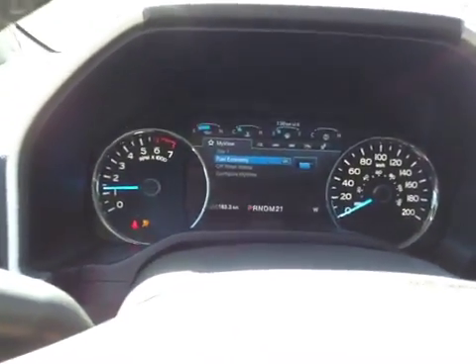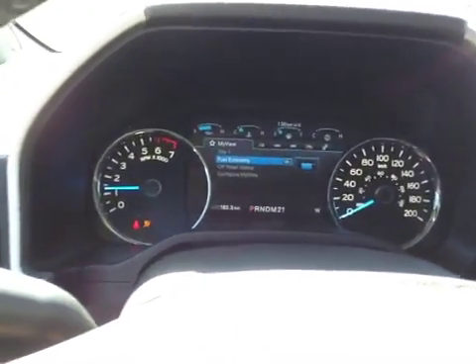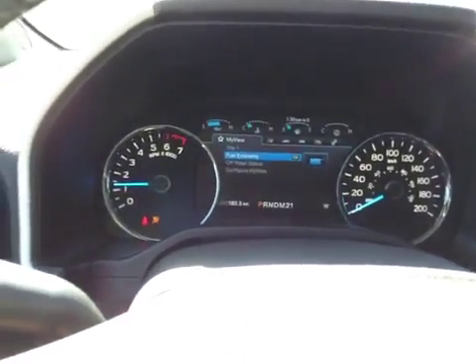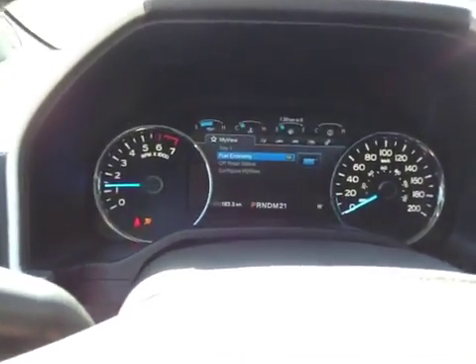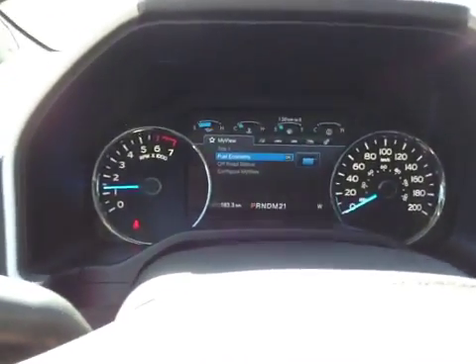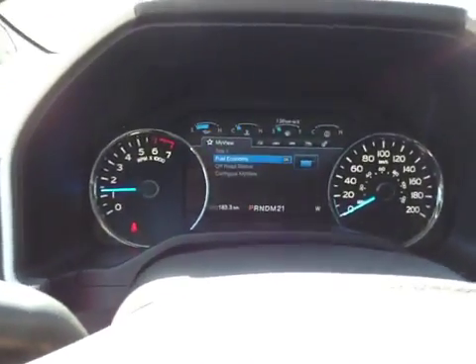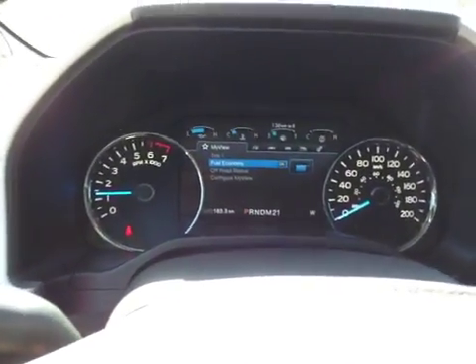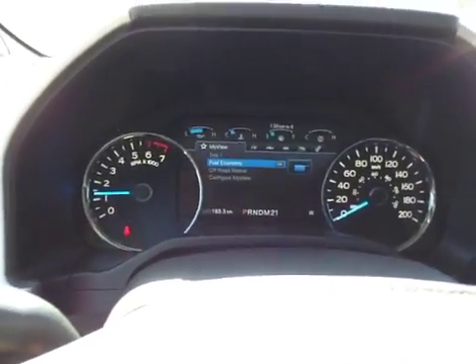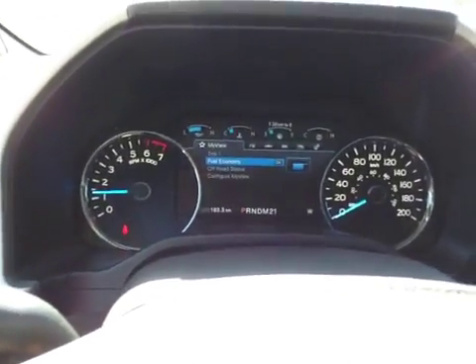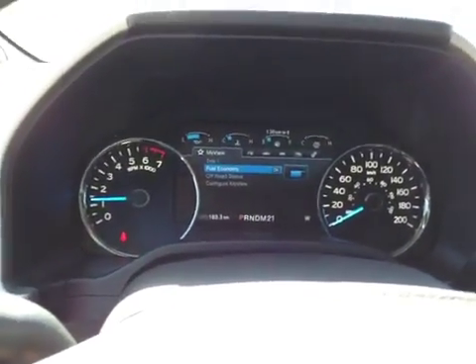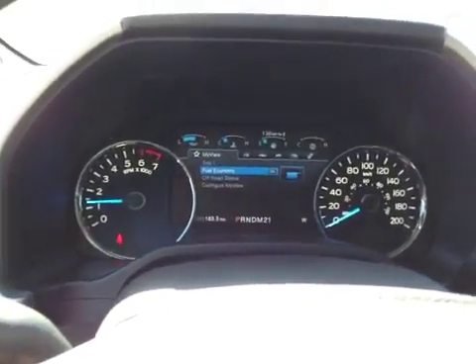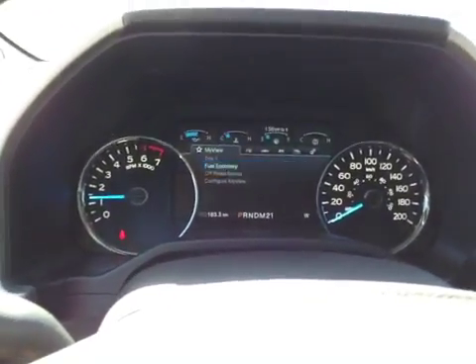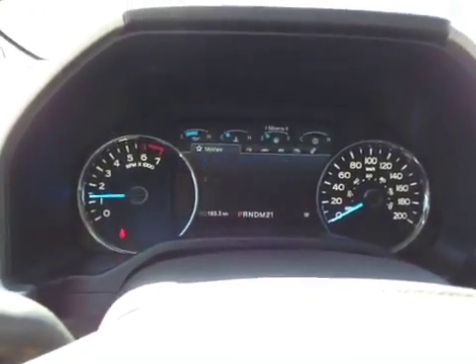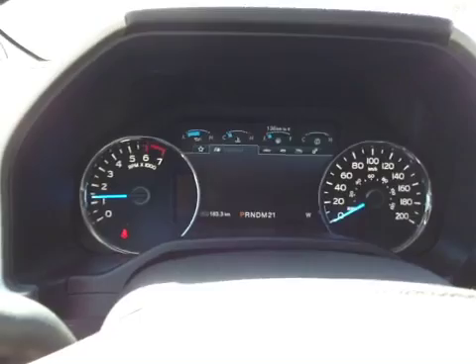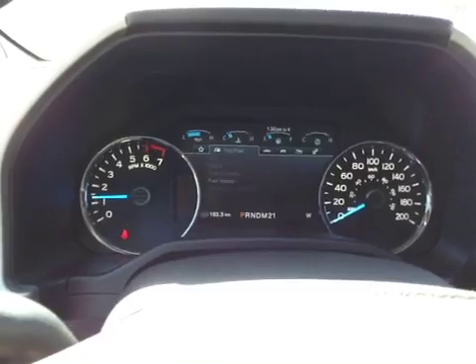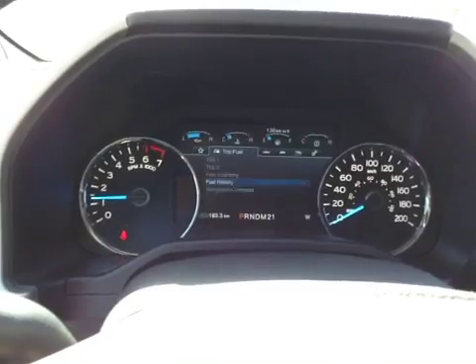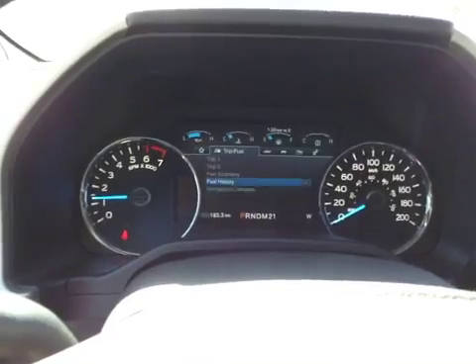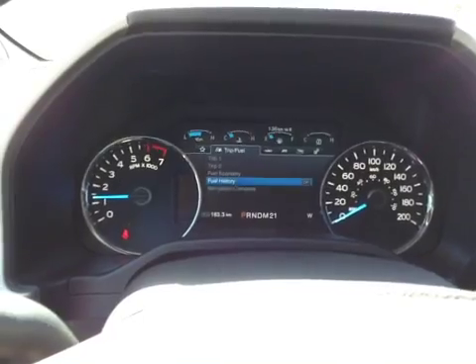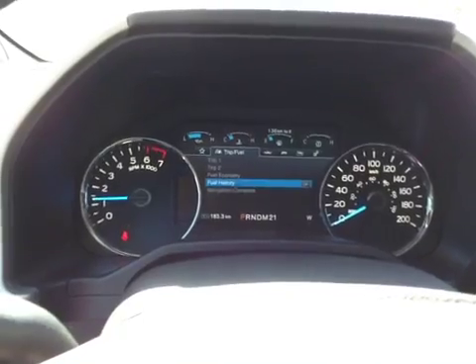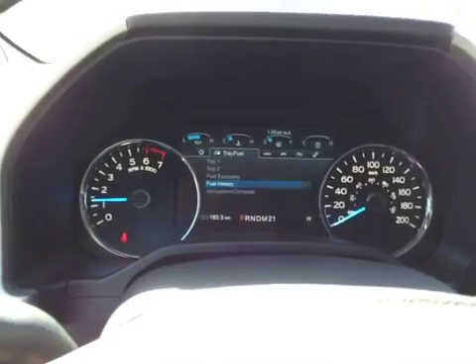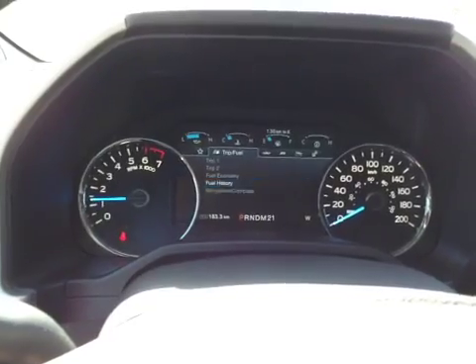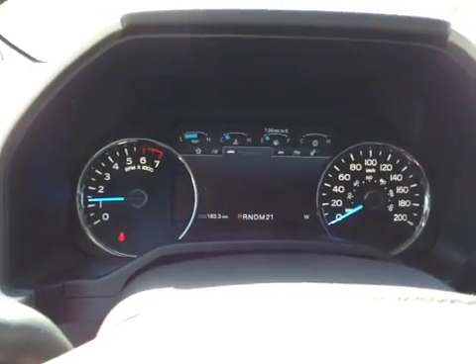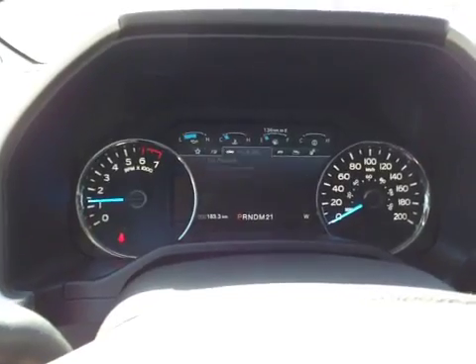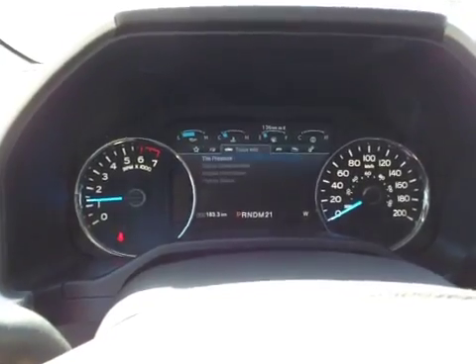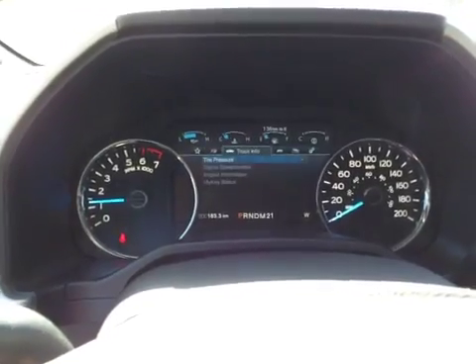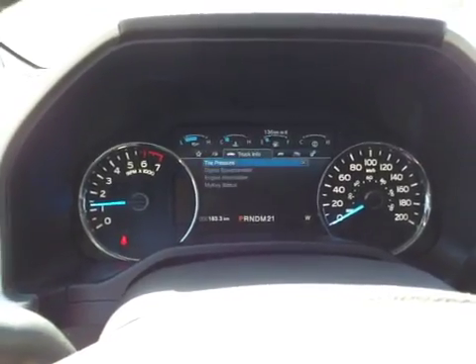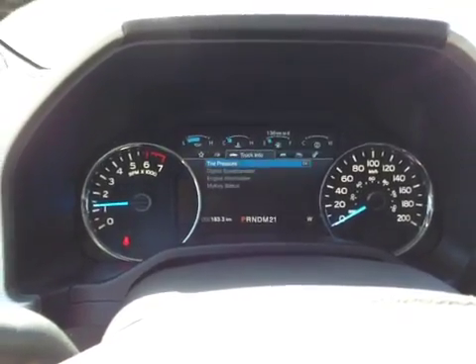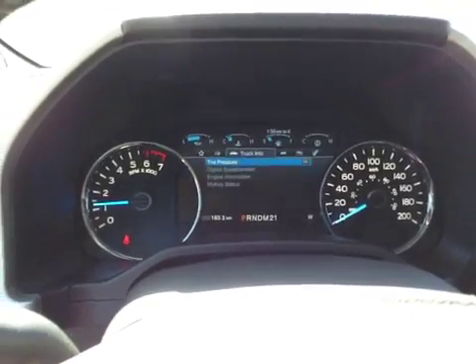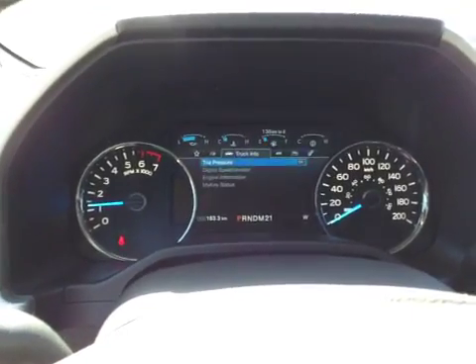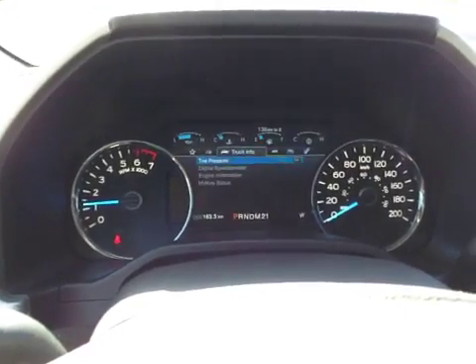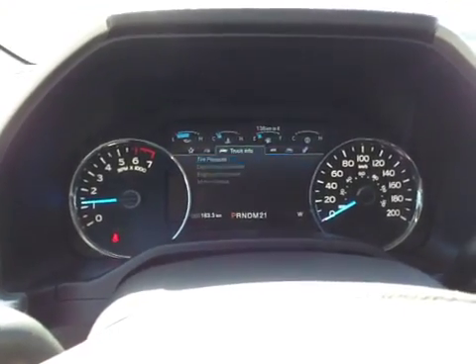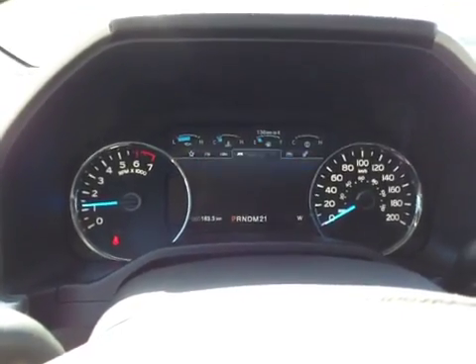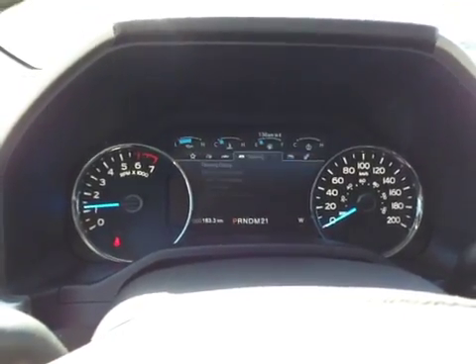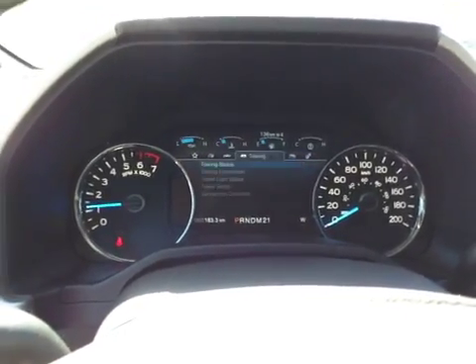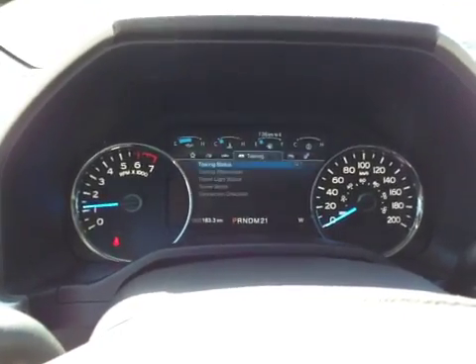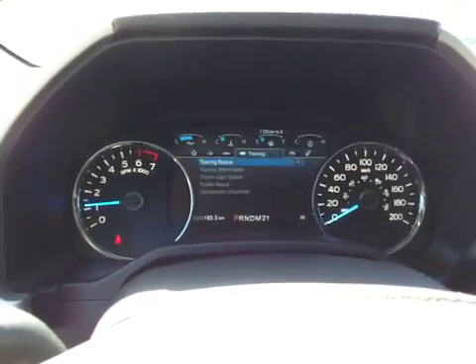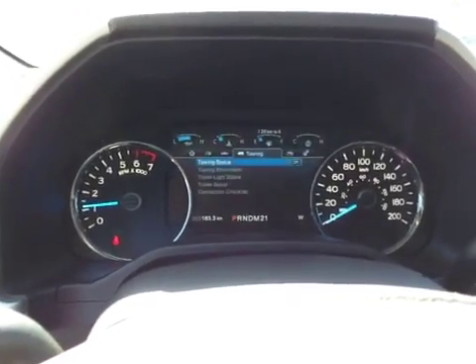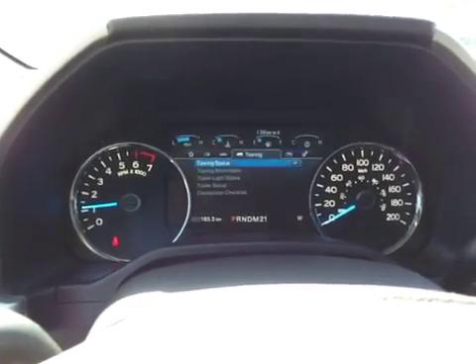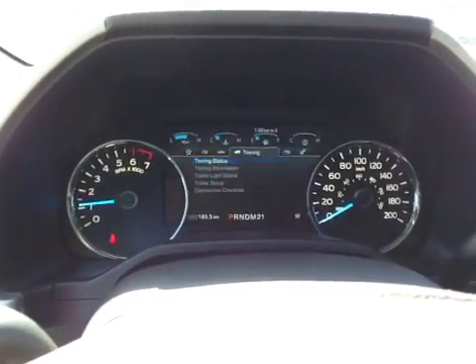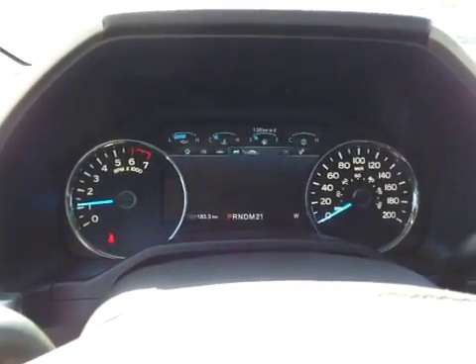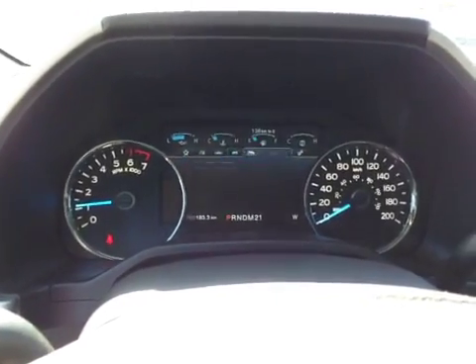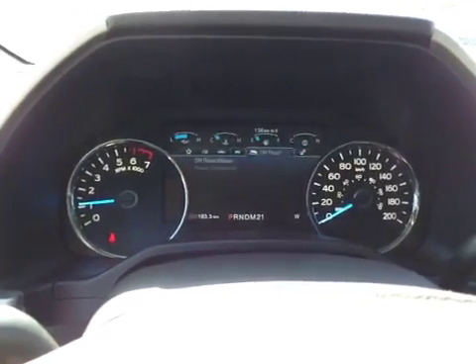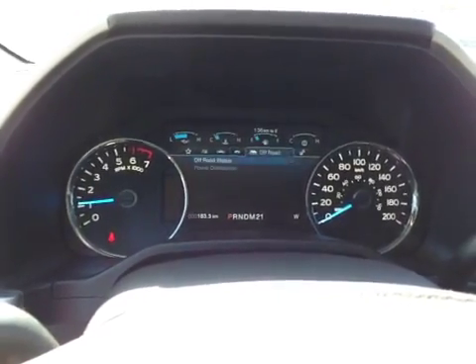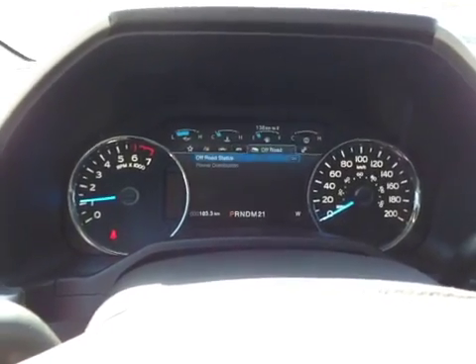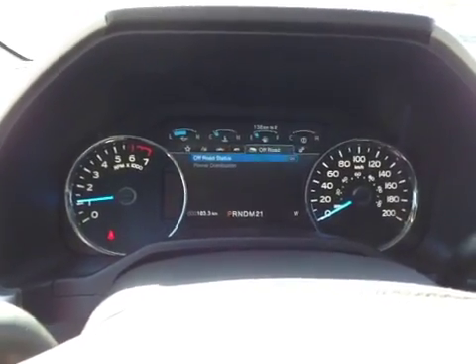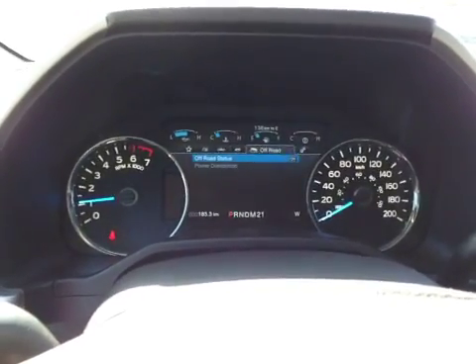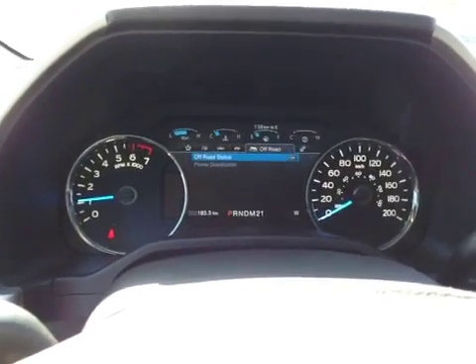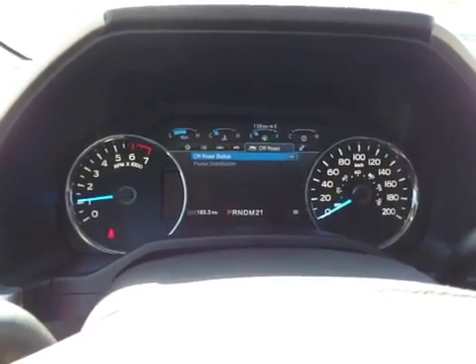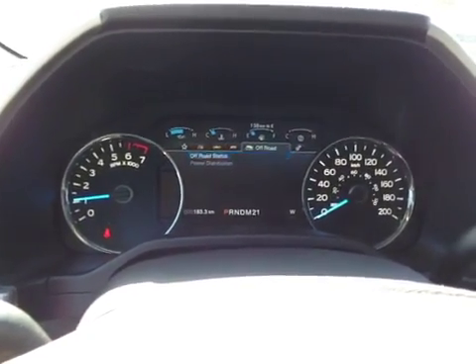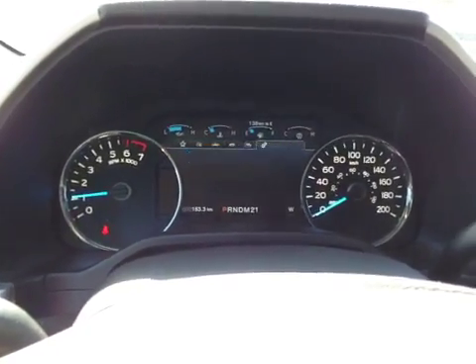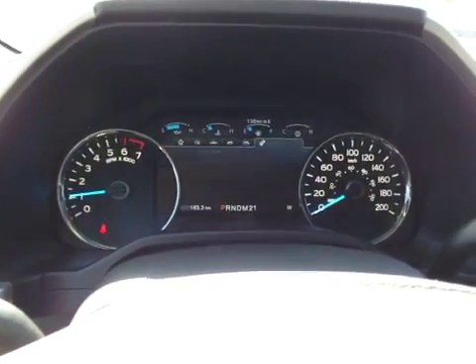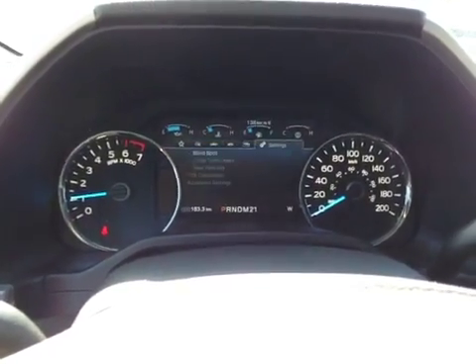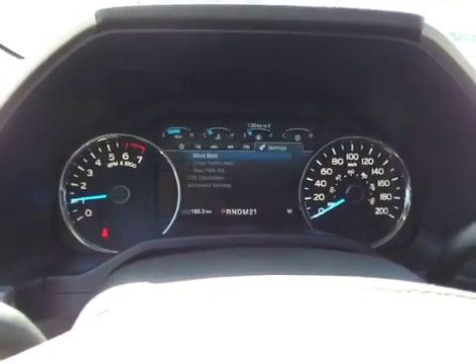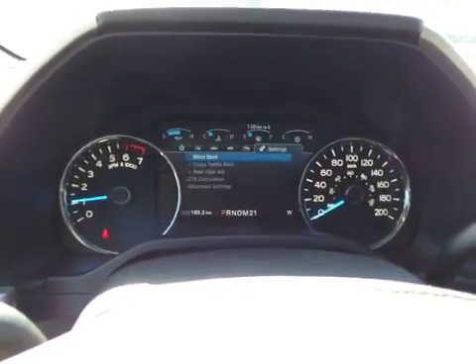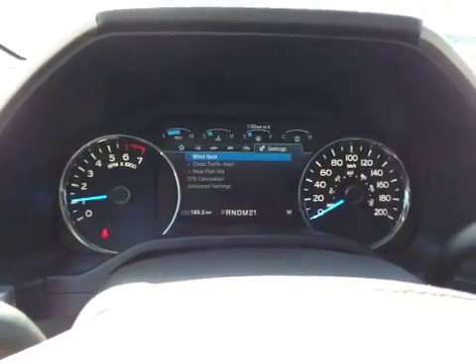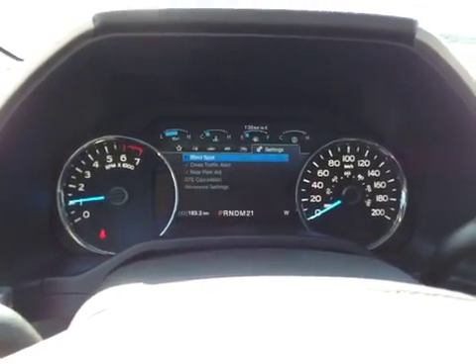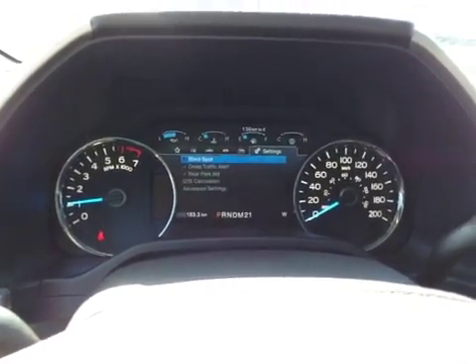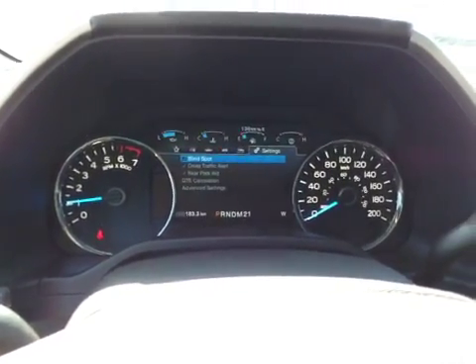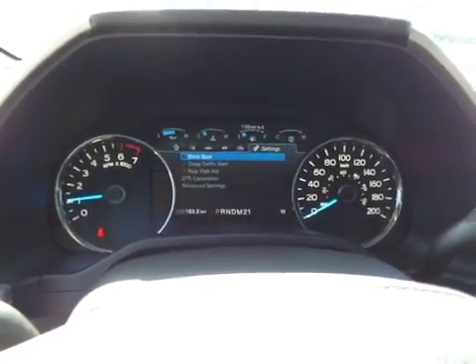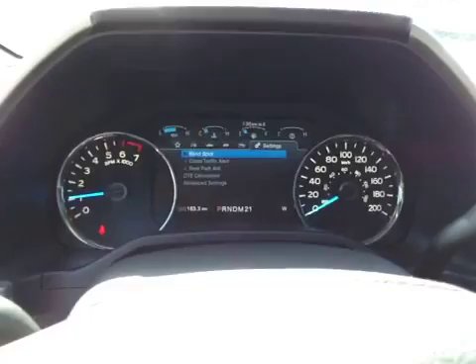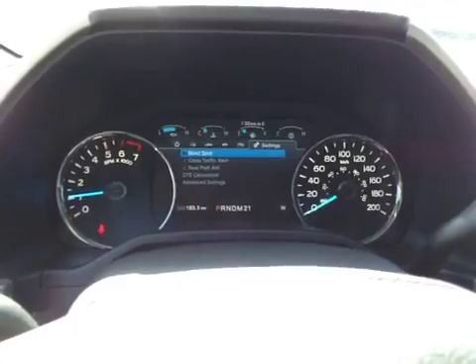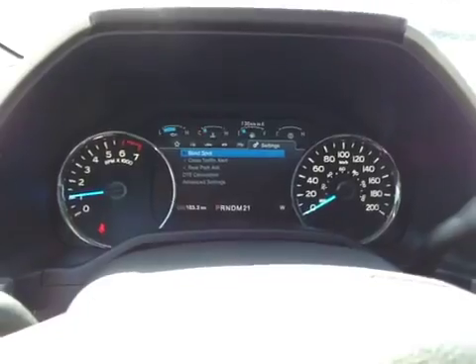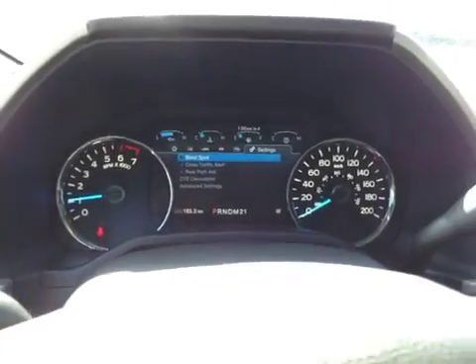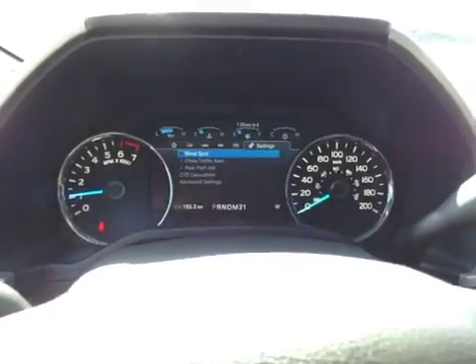On the dash display, you have My View, trip fuel, truck info, towing, off-road, as well as settings.